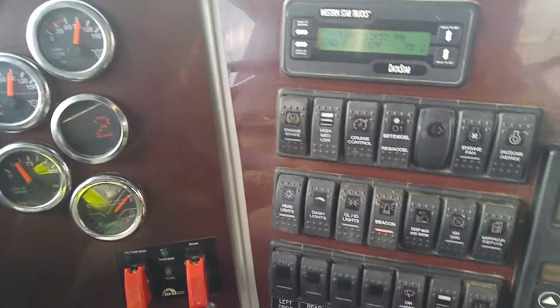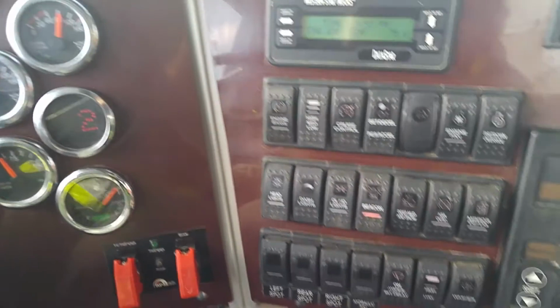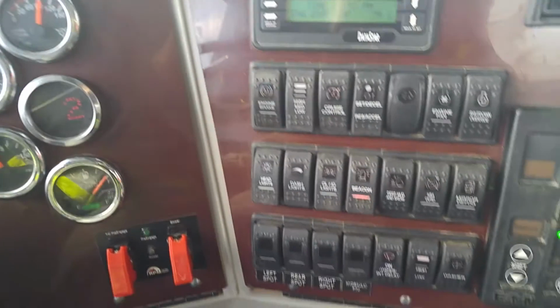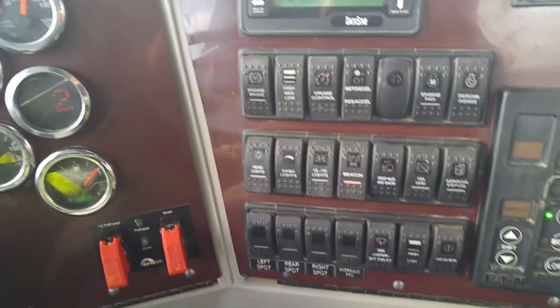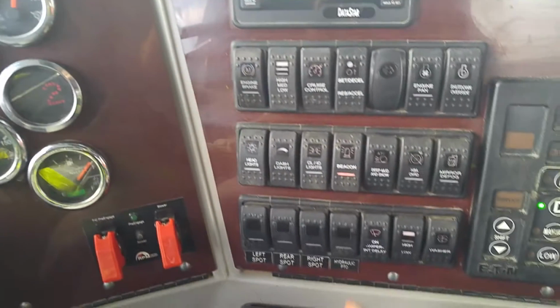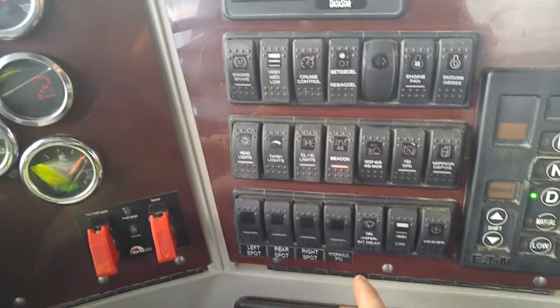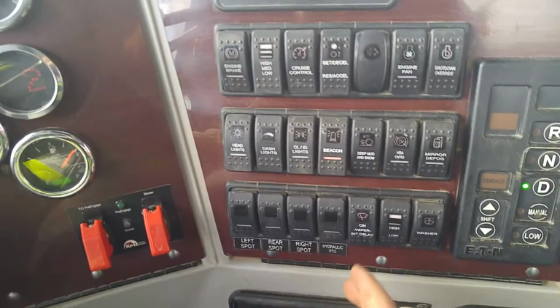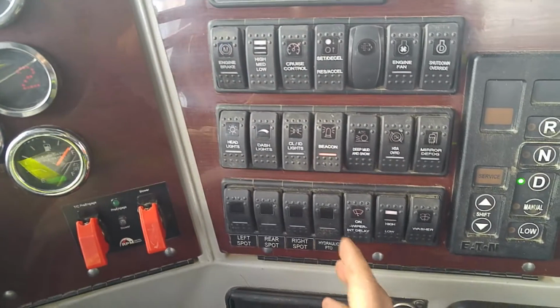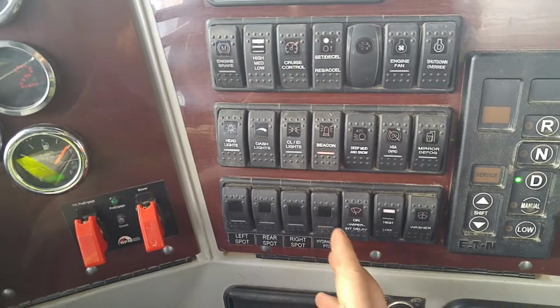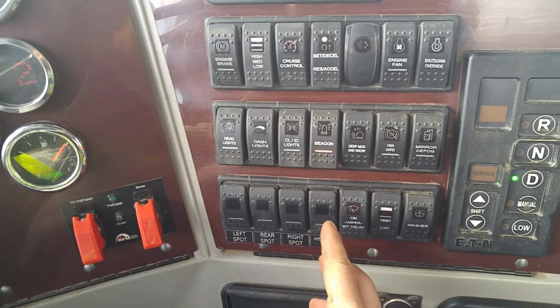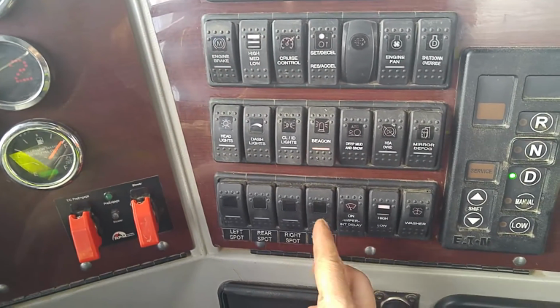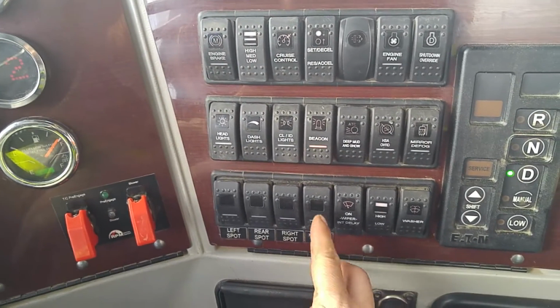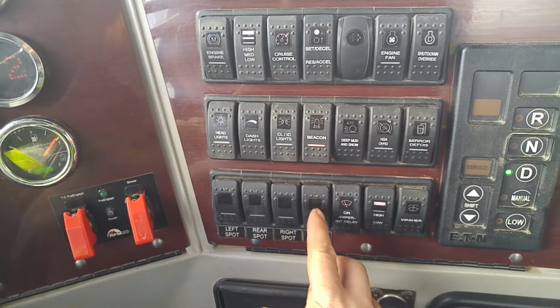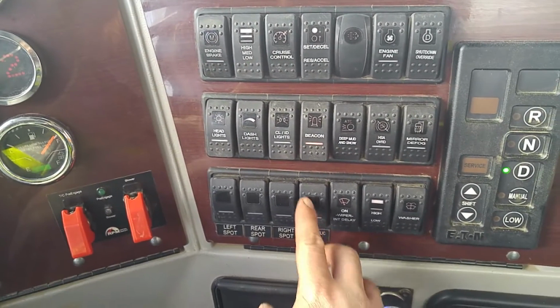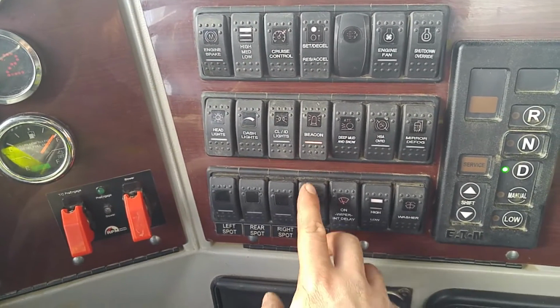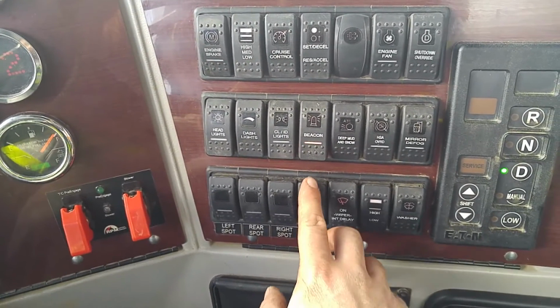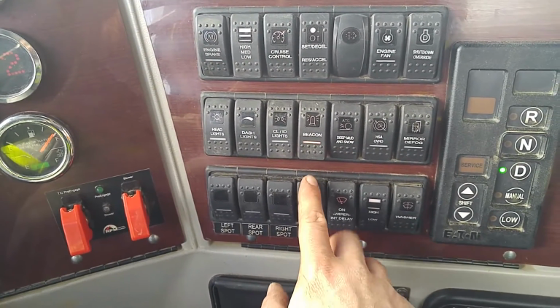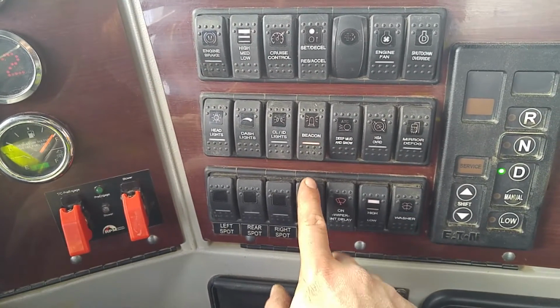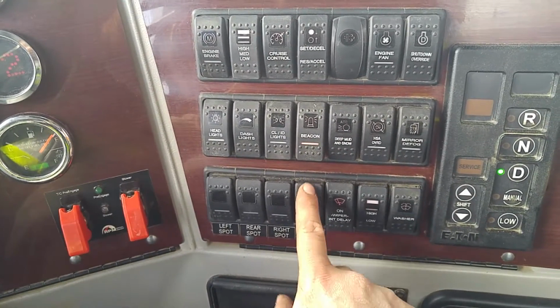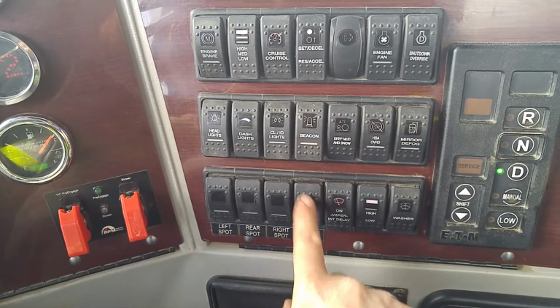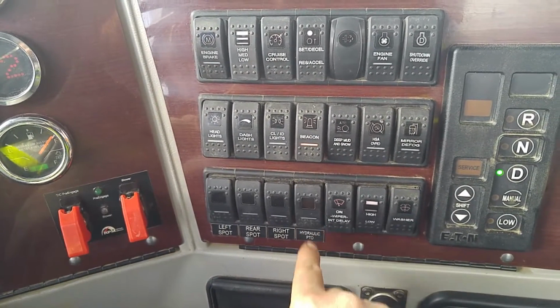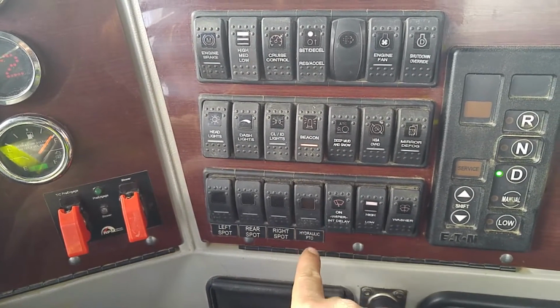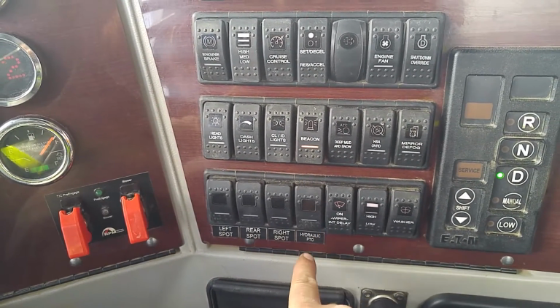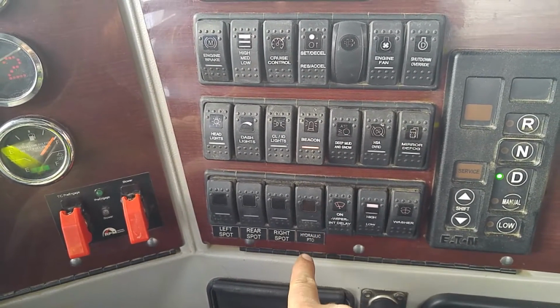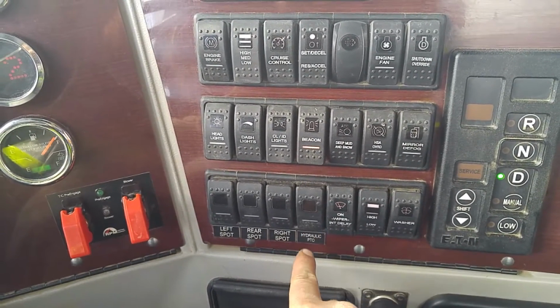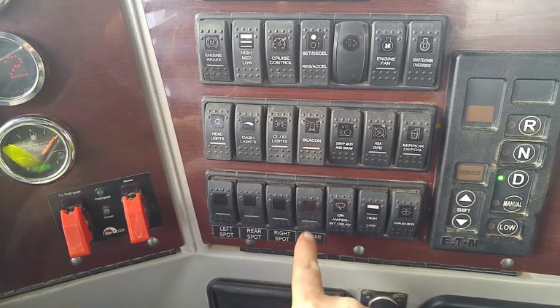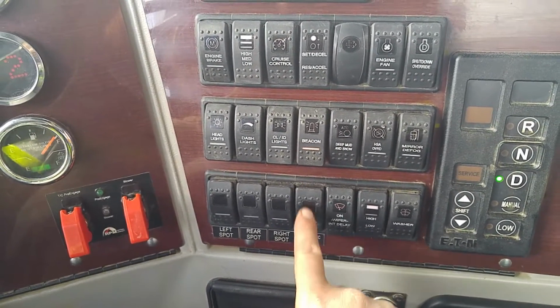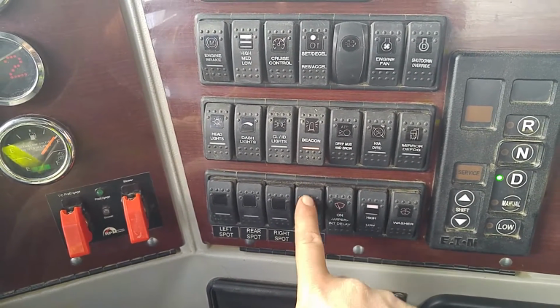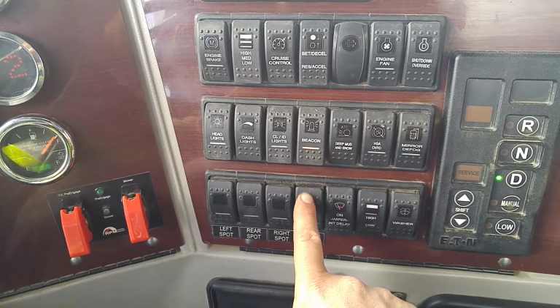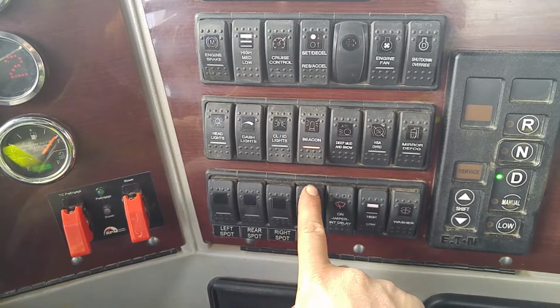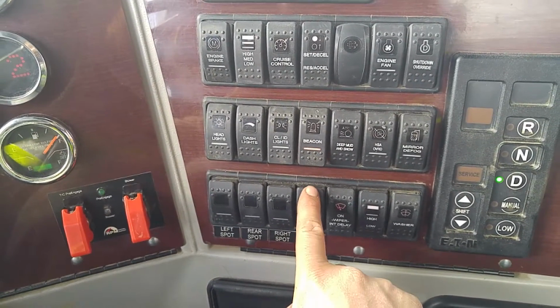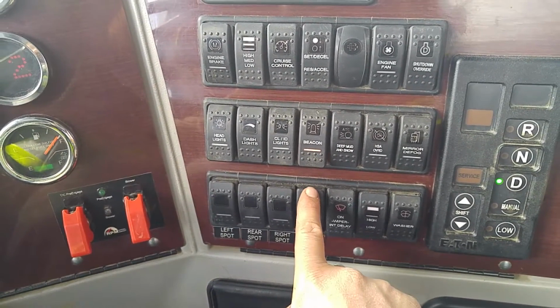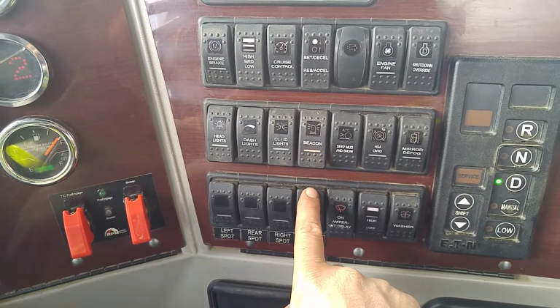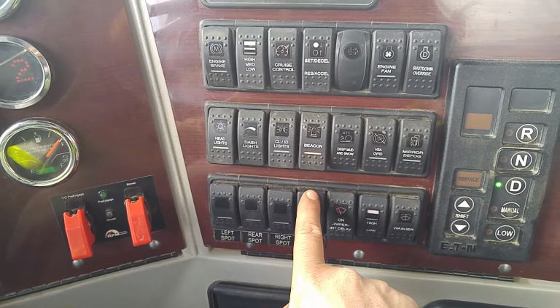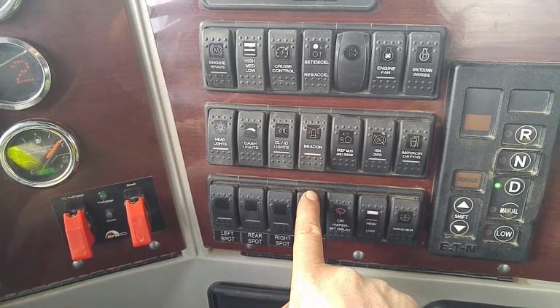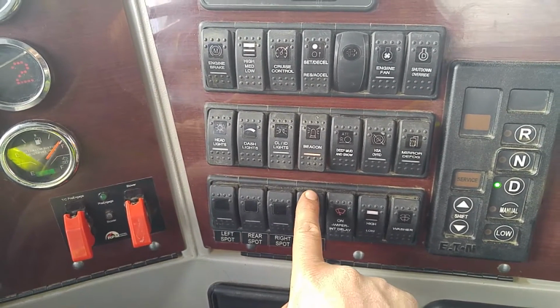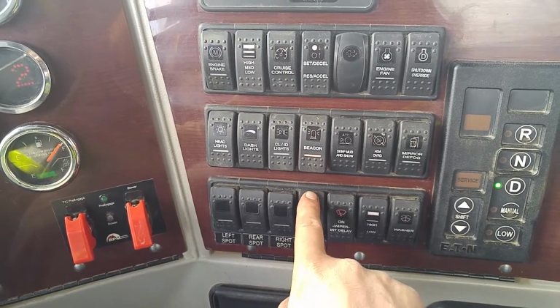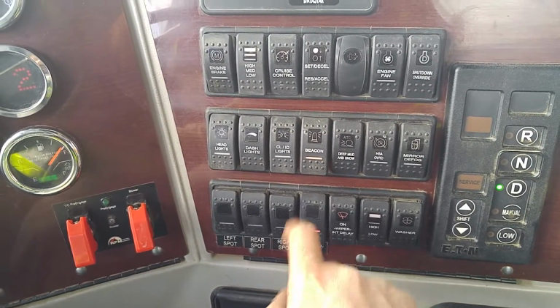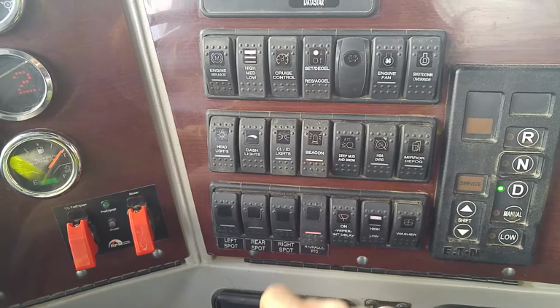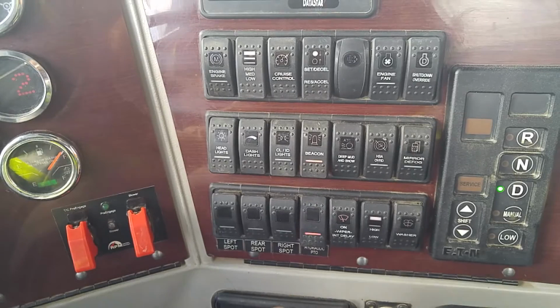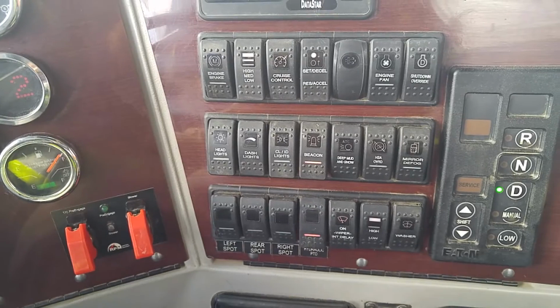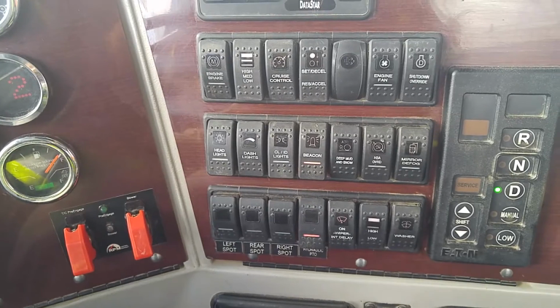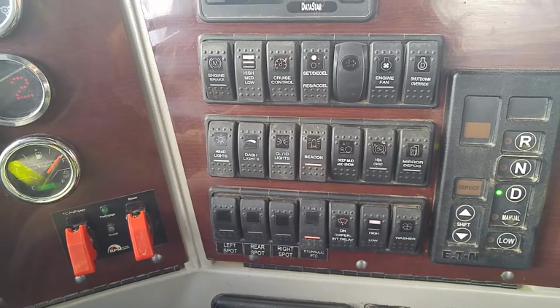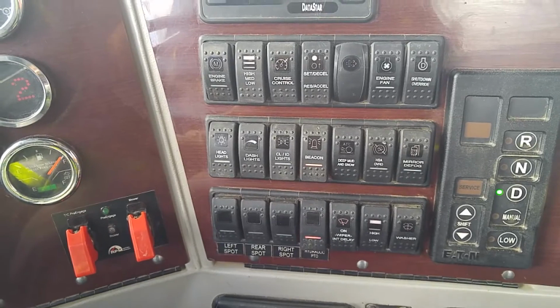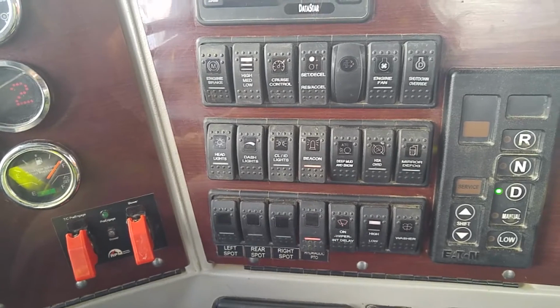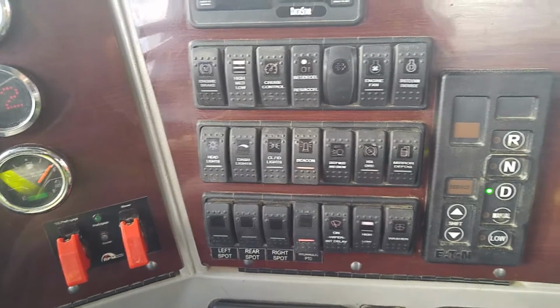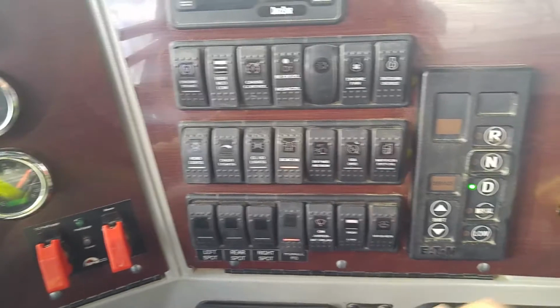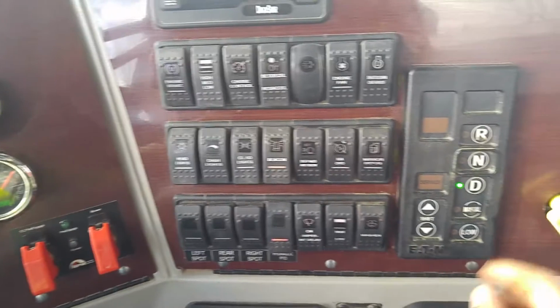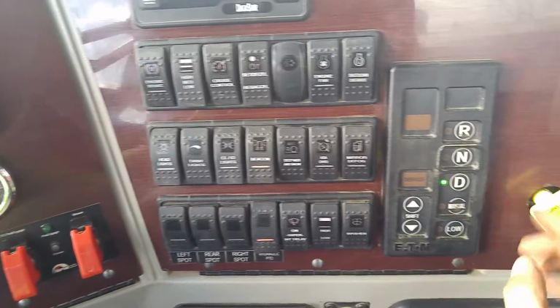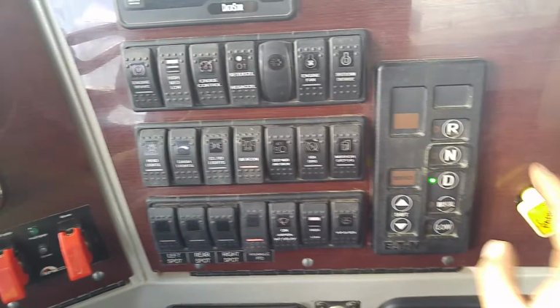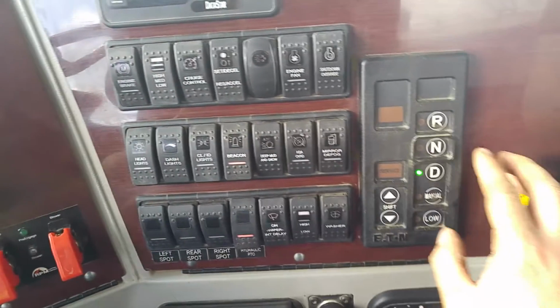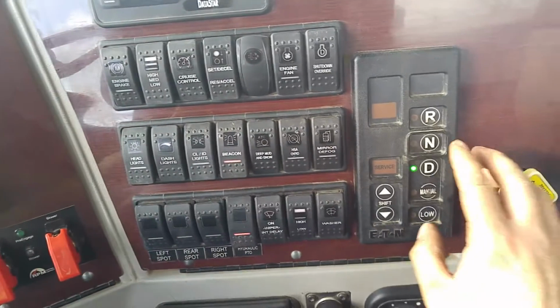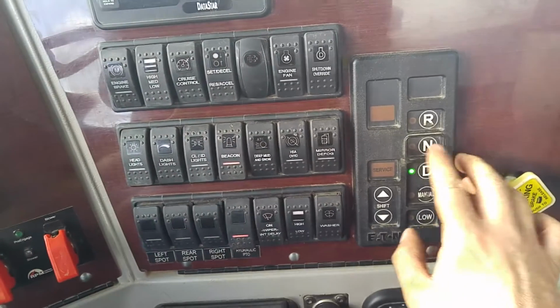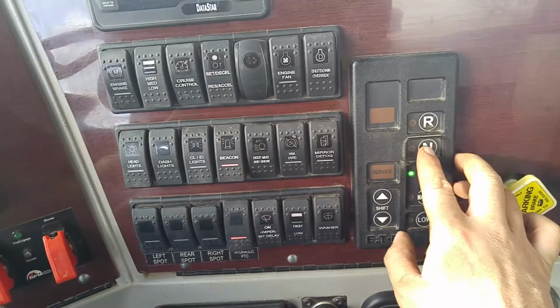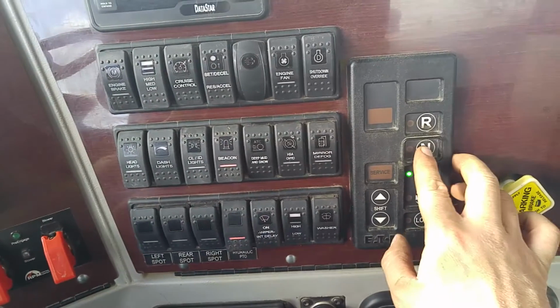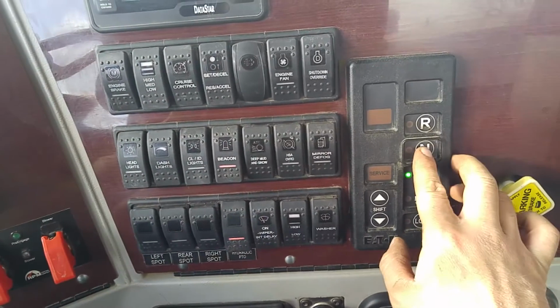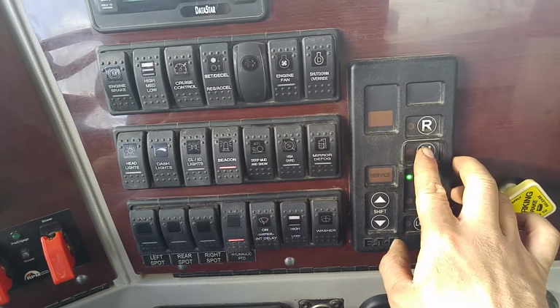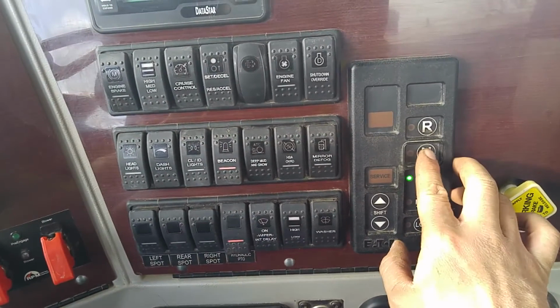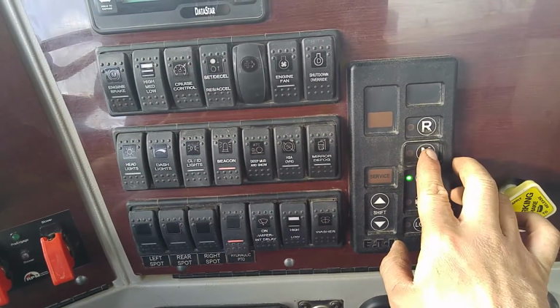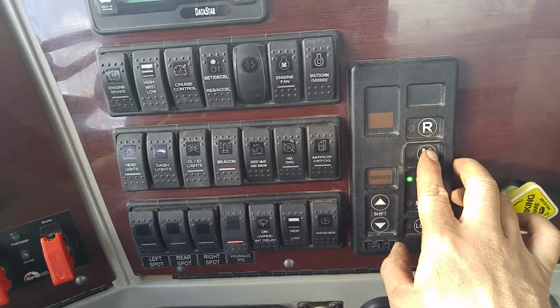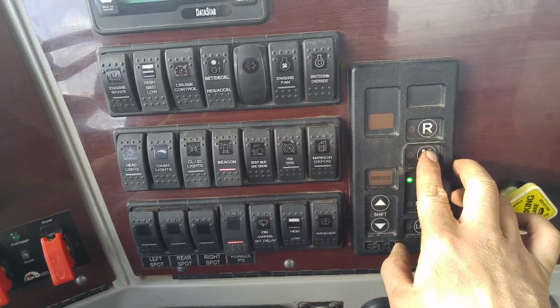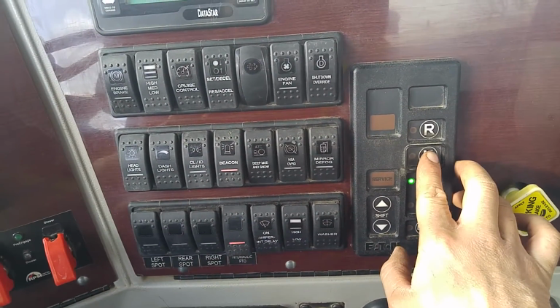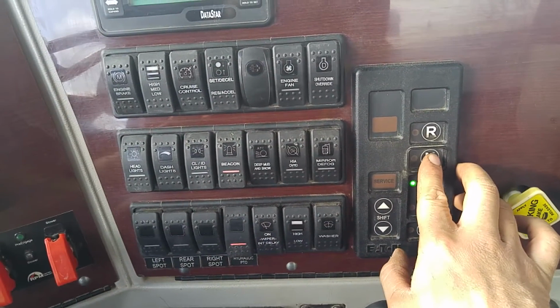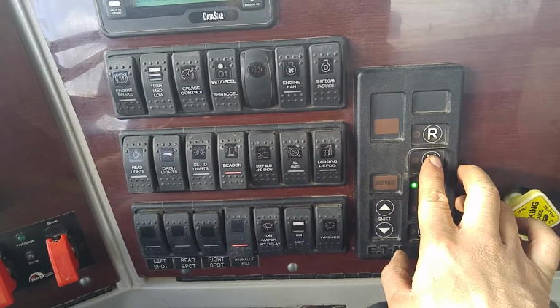You're going to turn on the hydraulic PTO switch right here. Then you're going to go back to neutral.